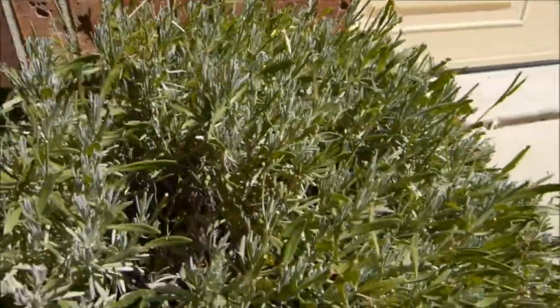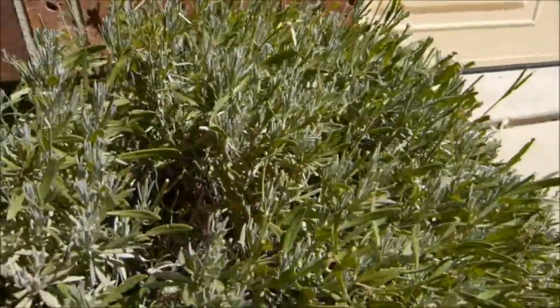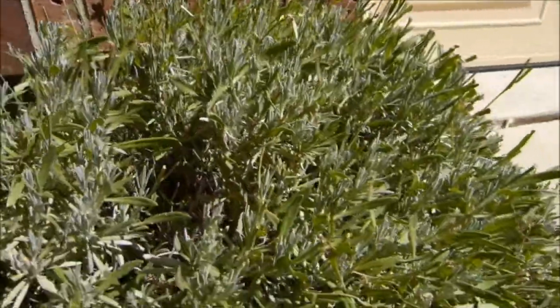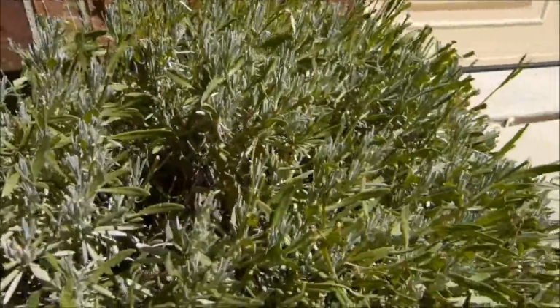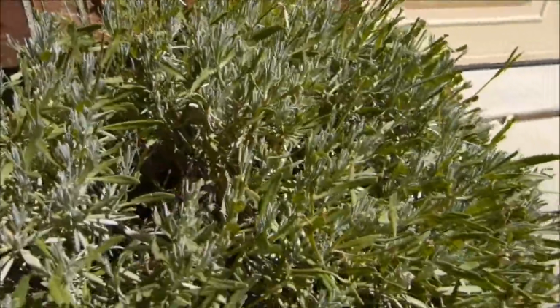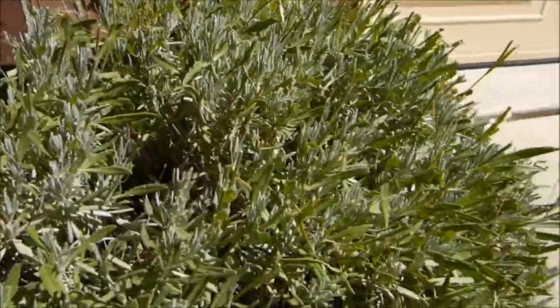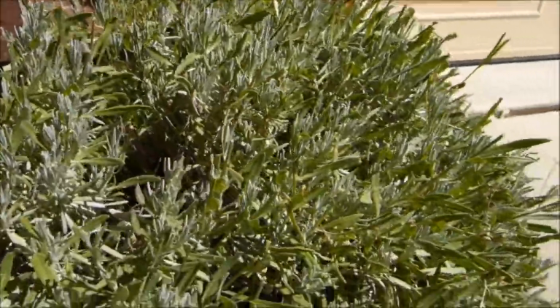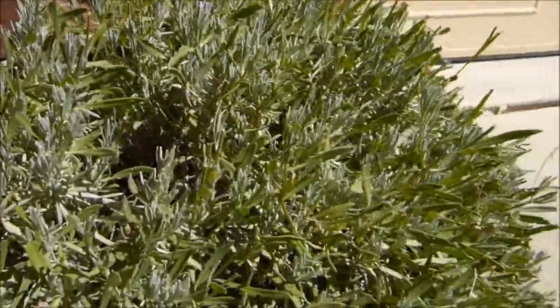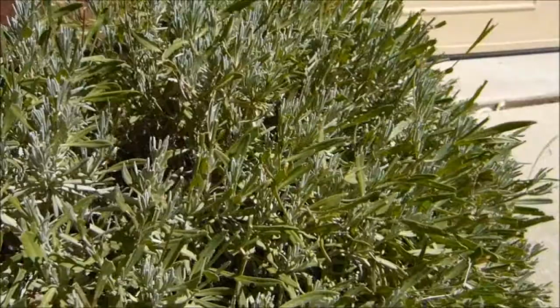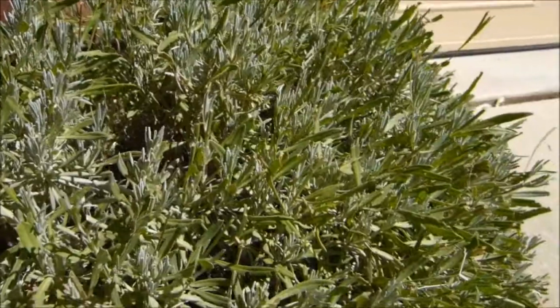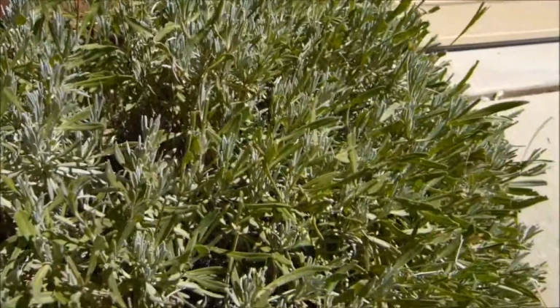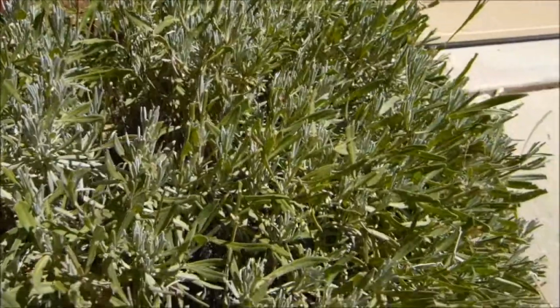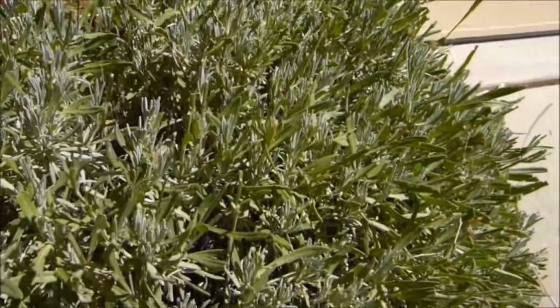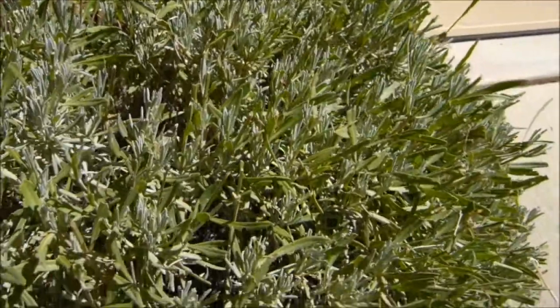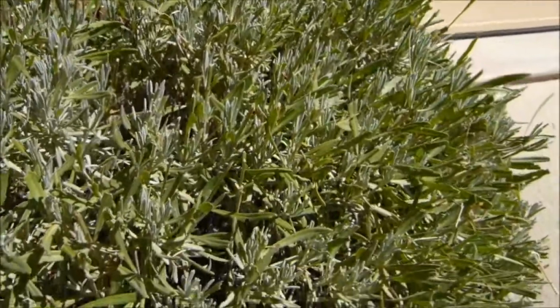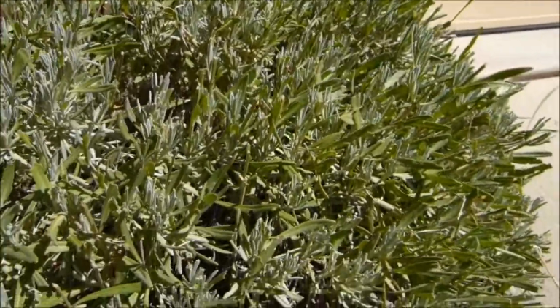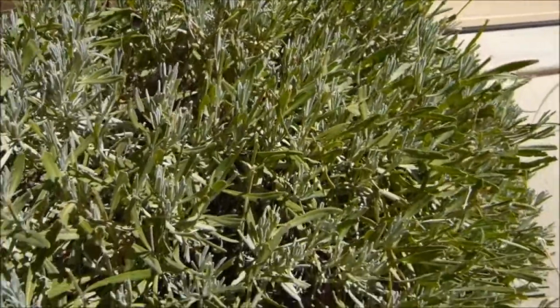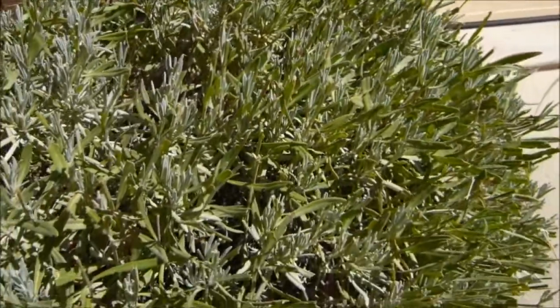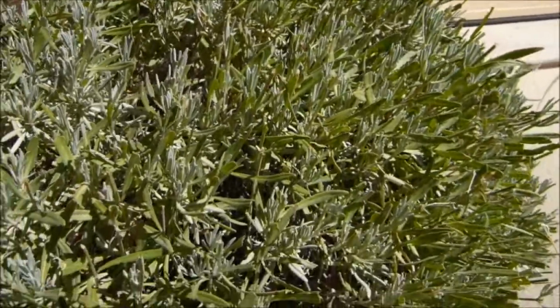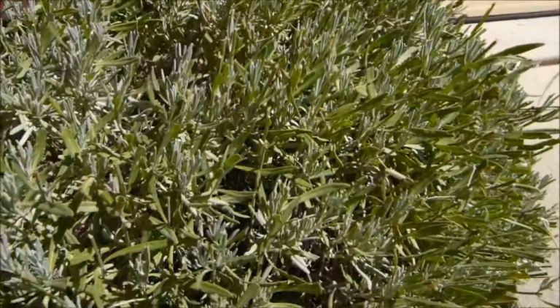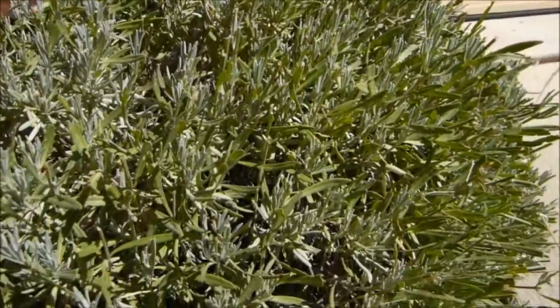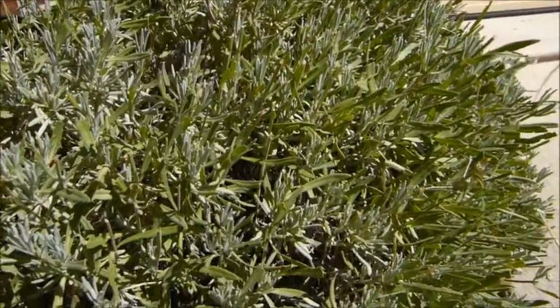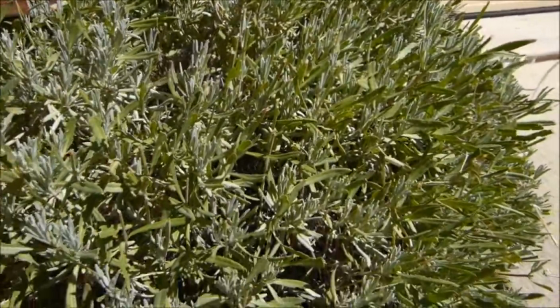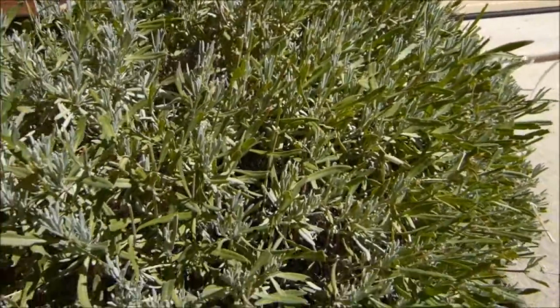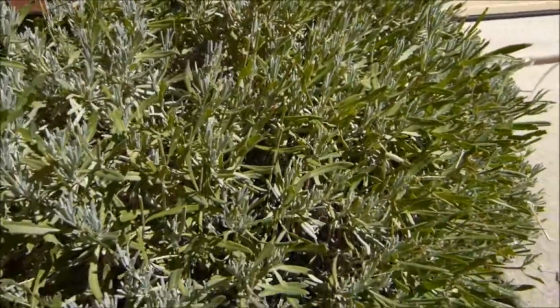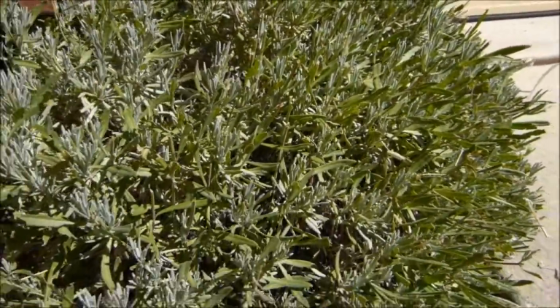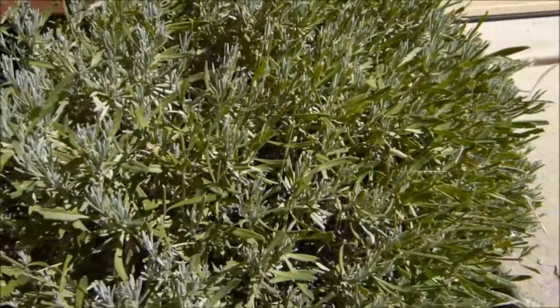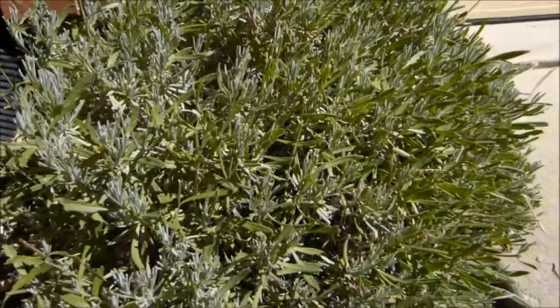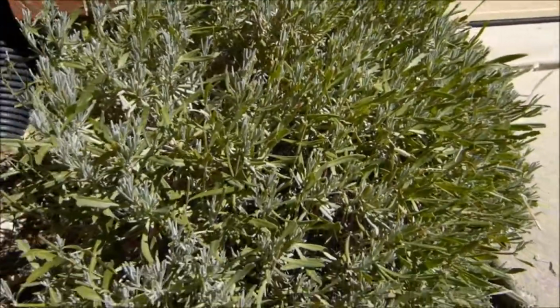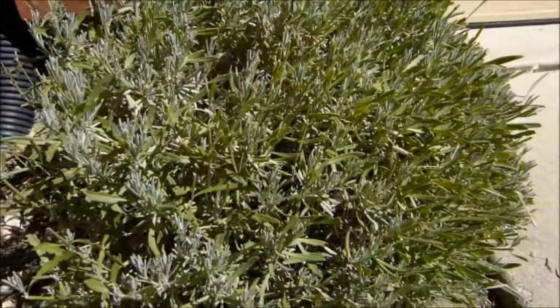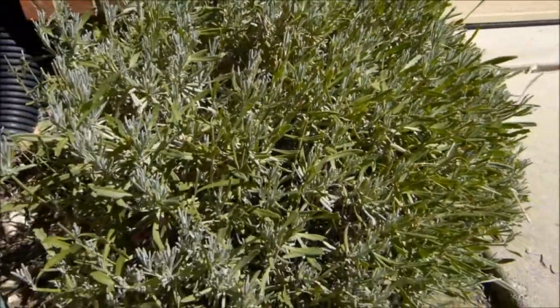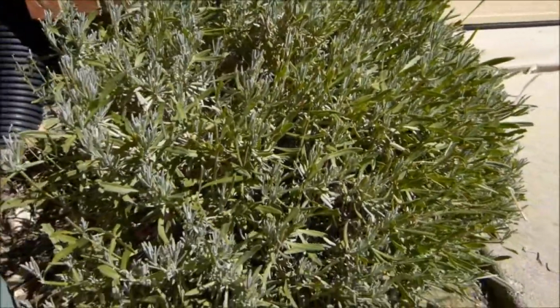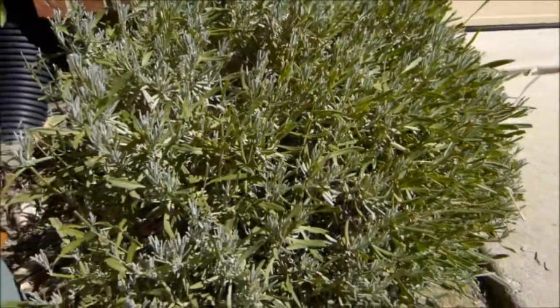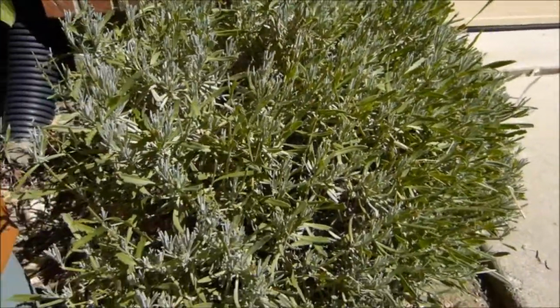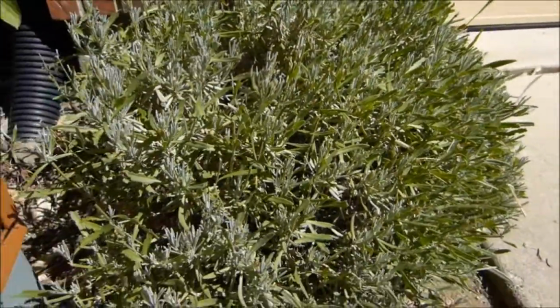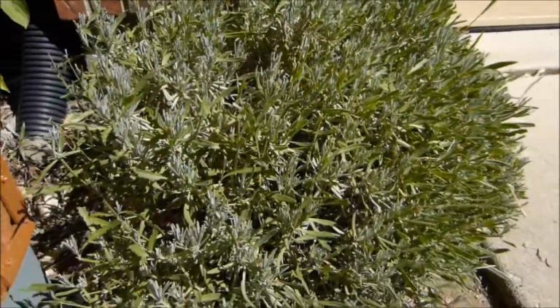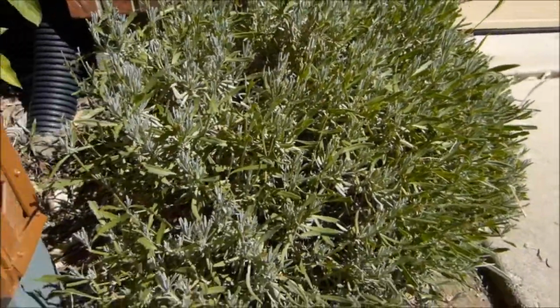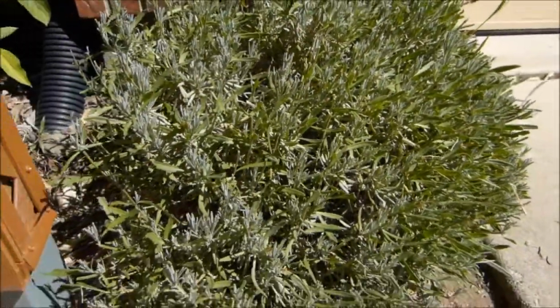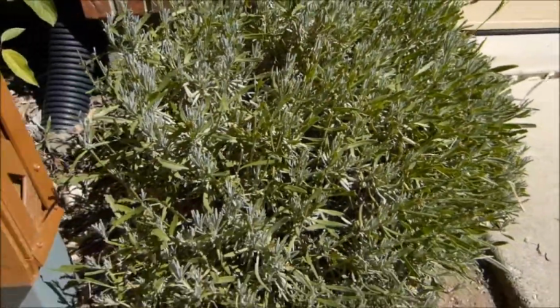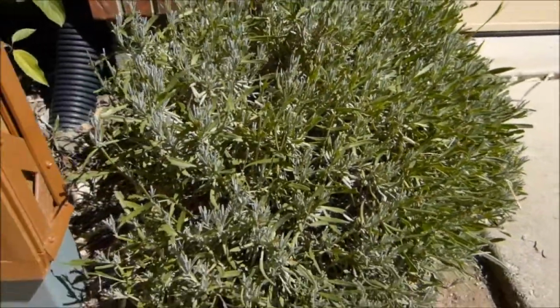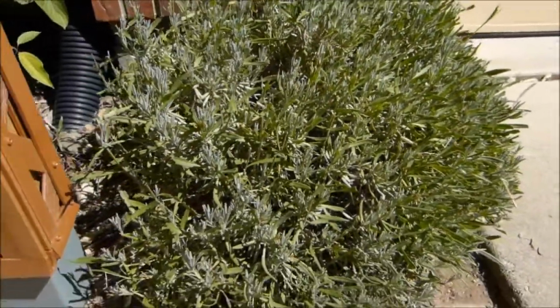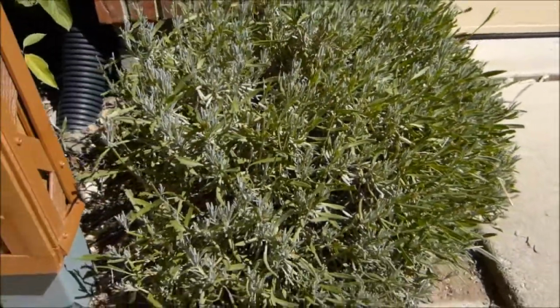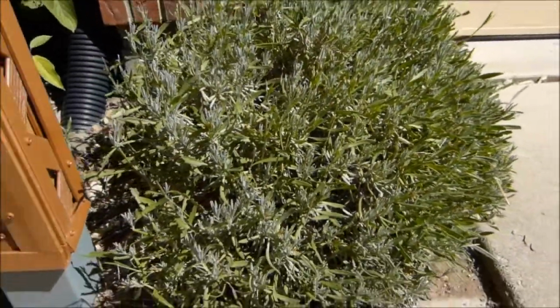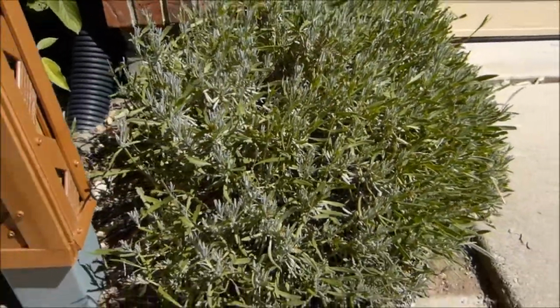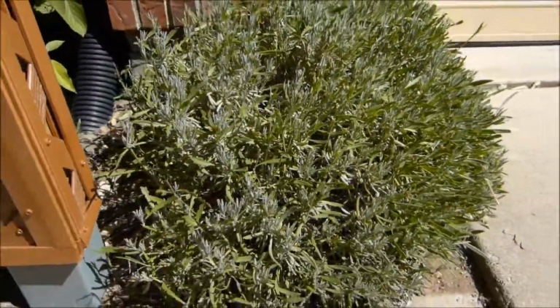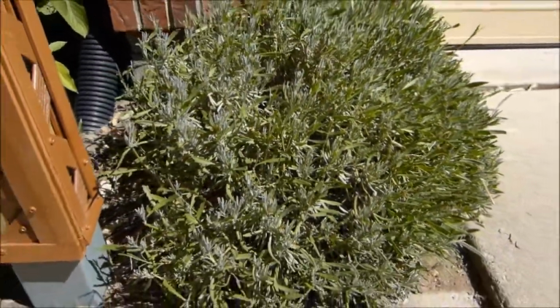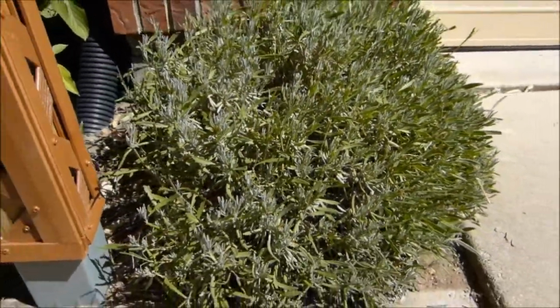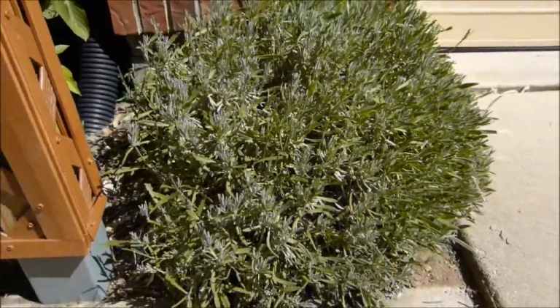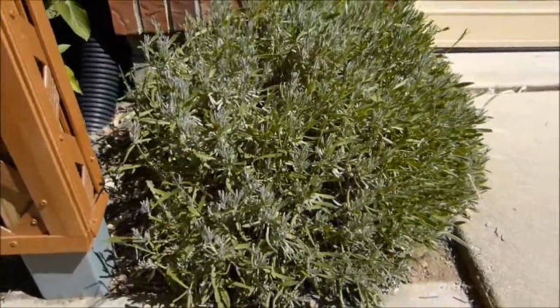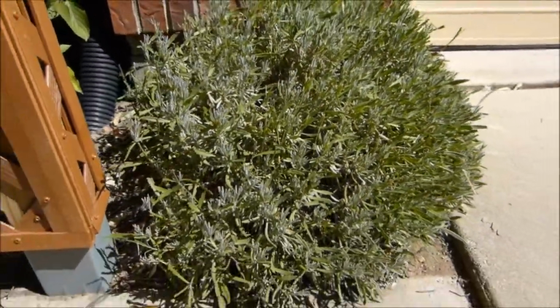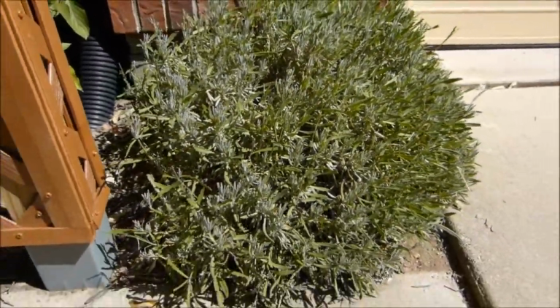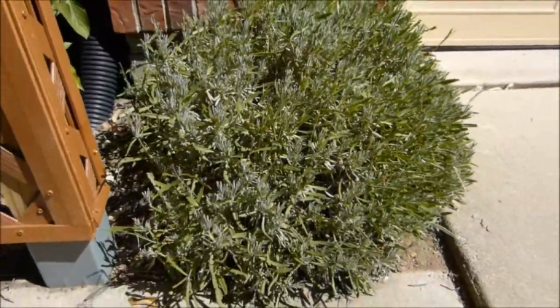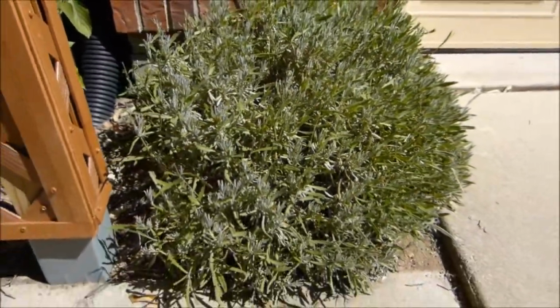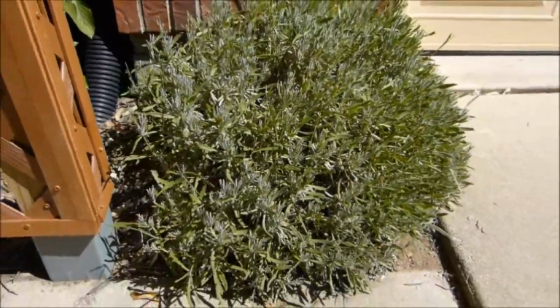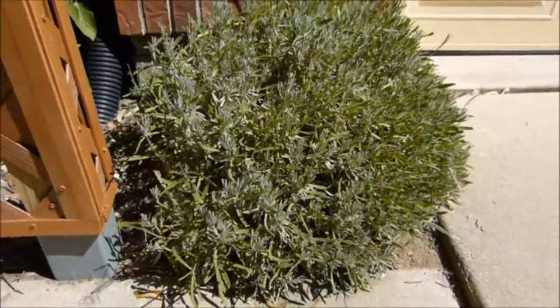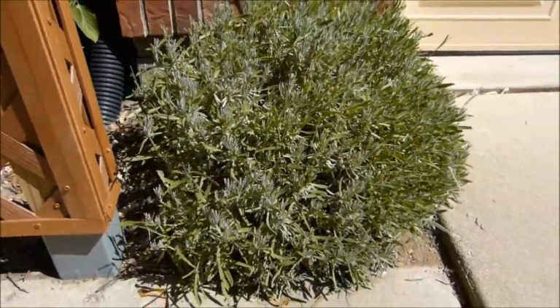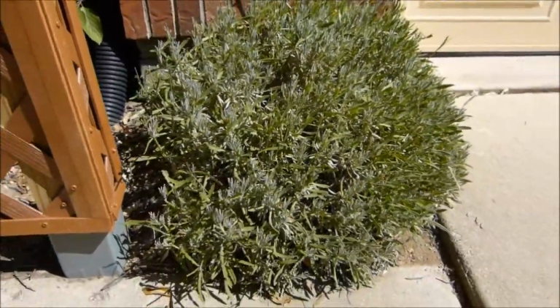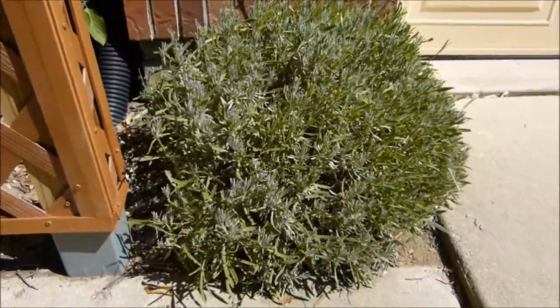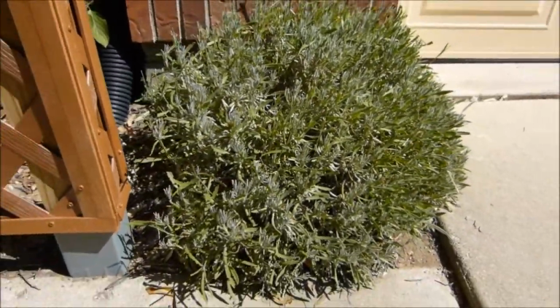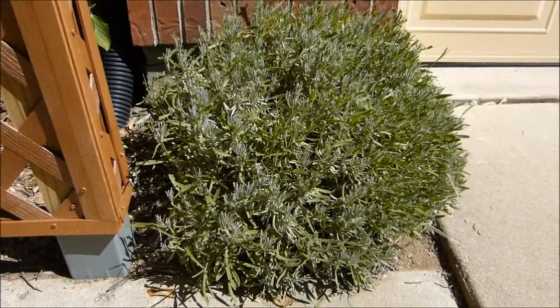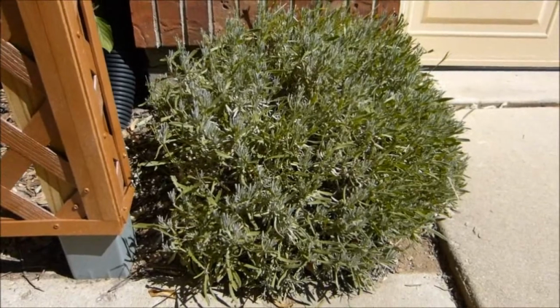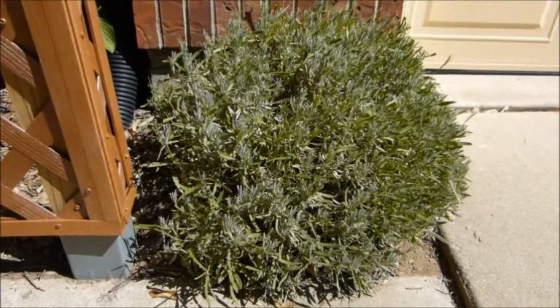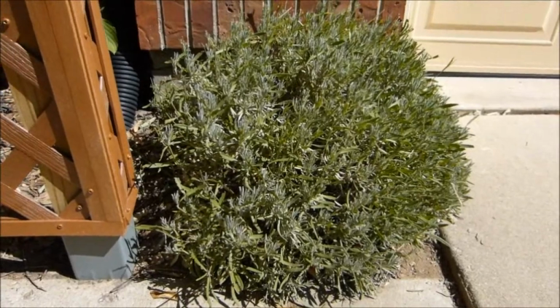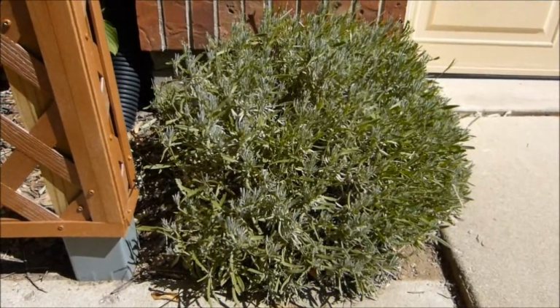So those are just a few of my favorite shrubs, and thanks for taking the tour with me today. Thanks for stopping by. Bye.